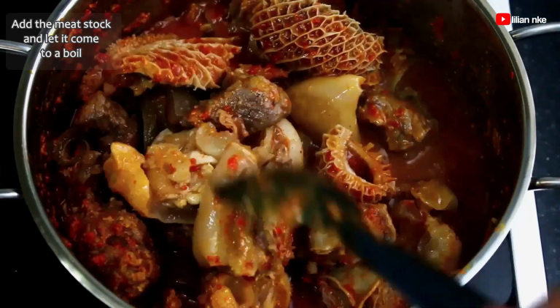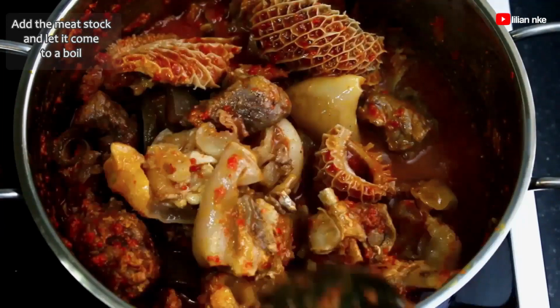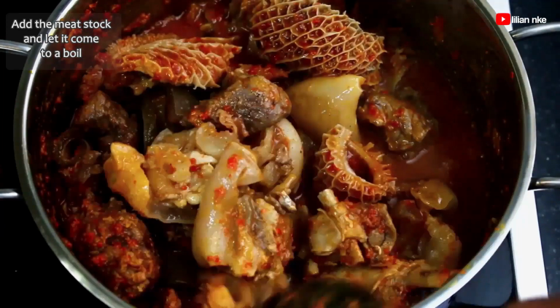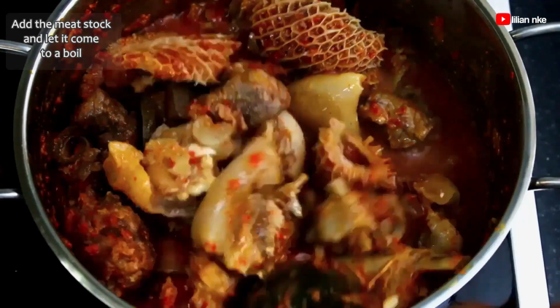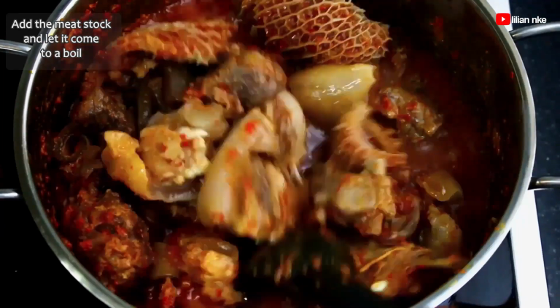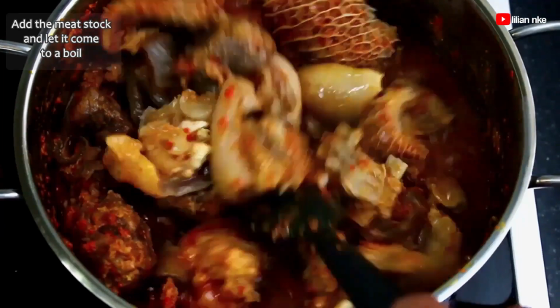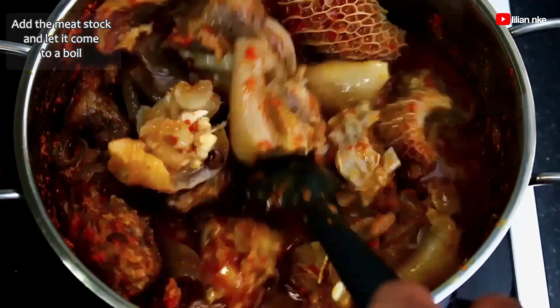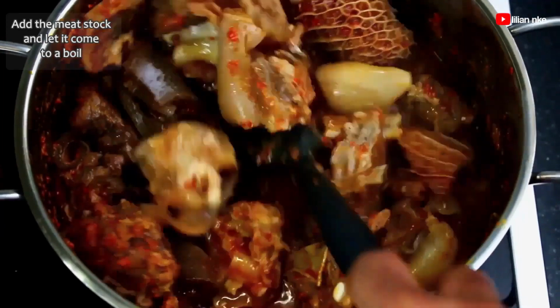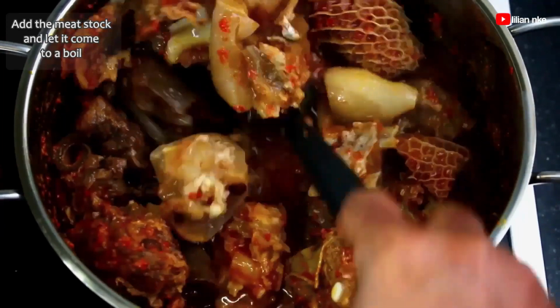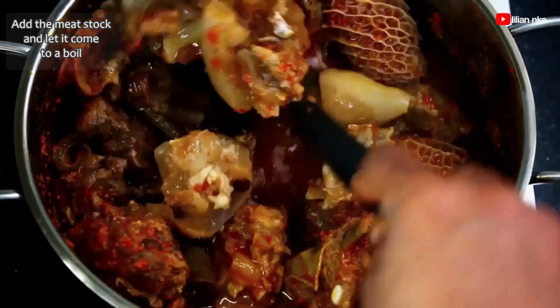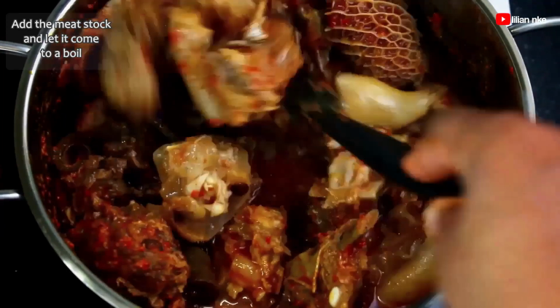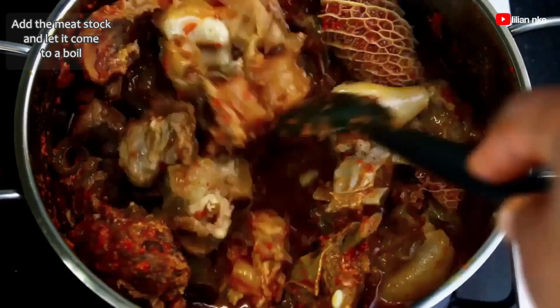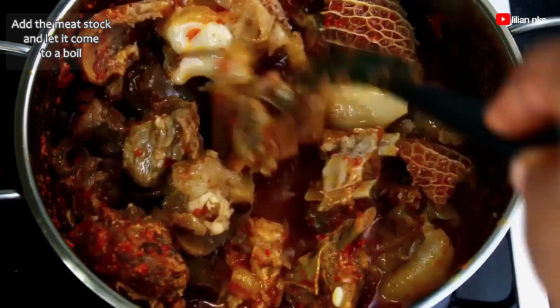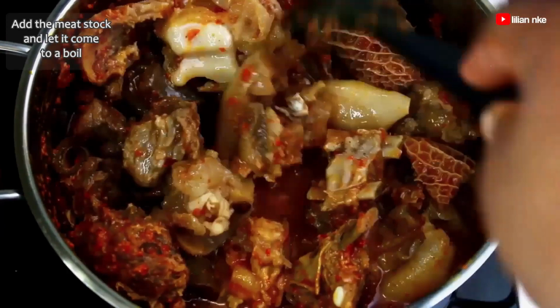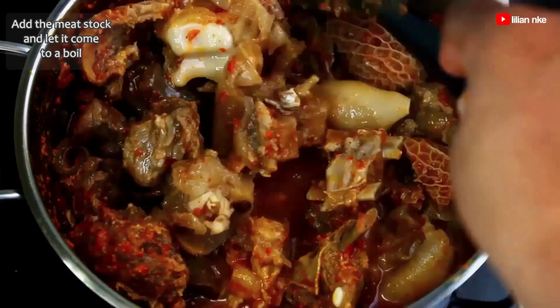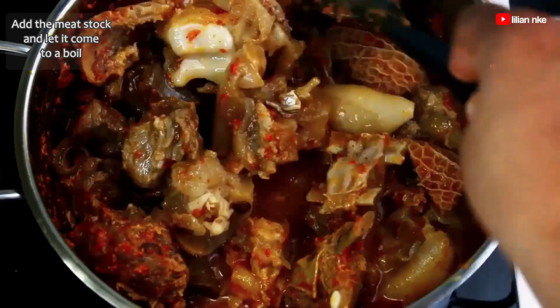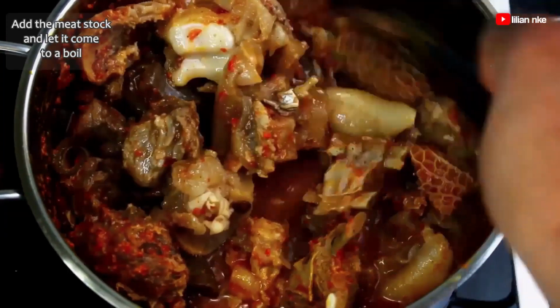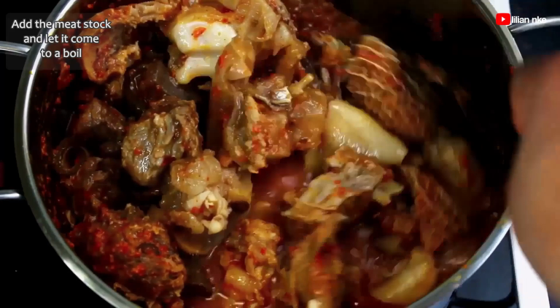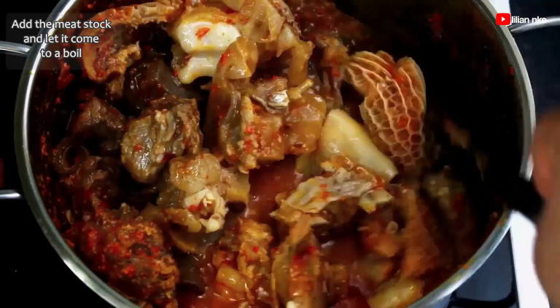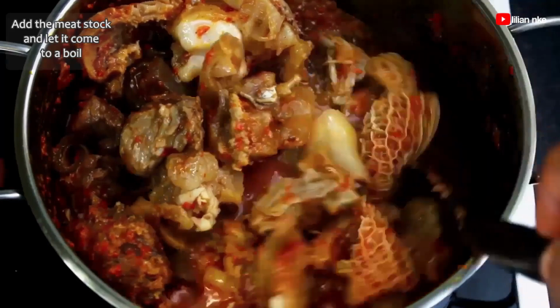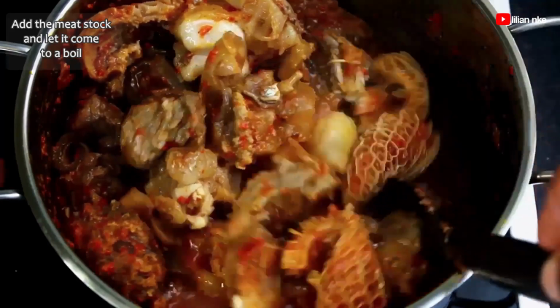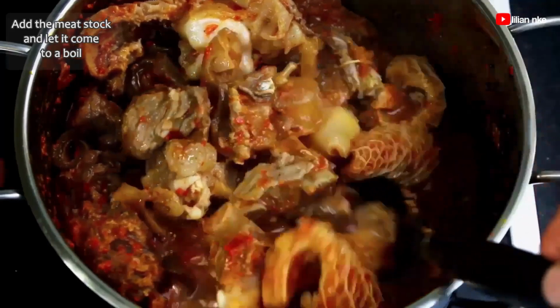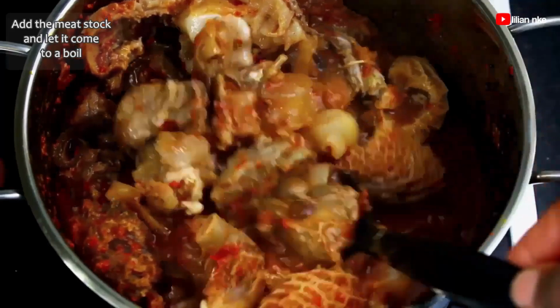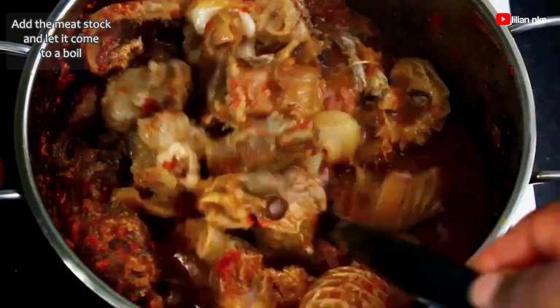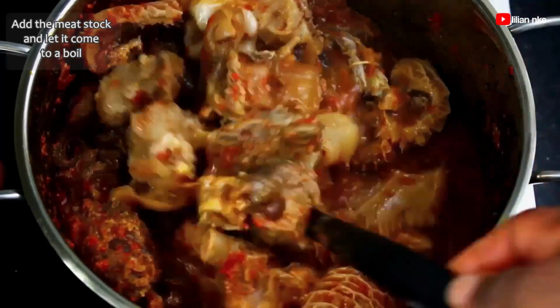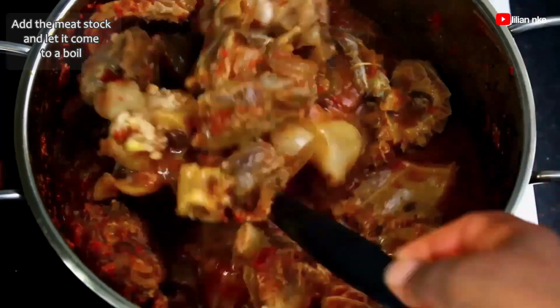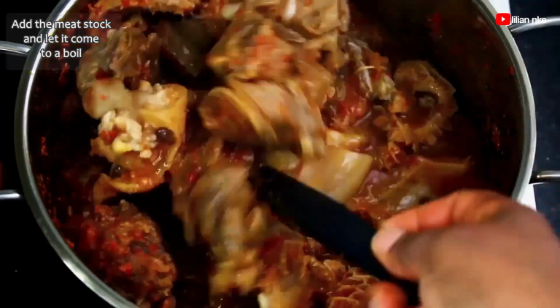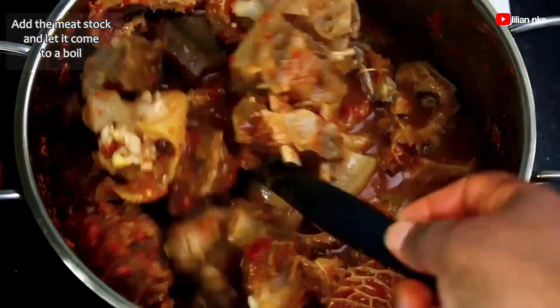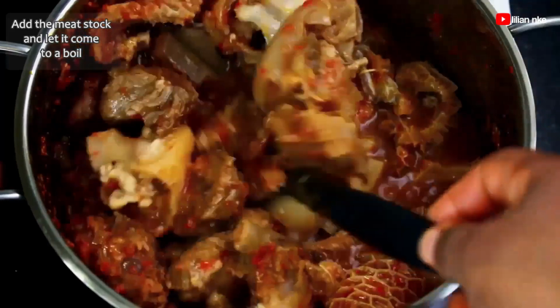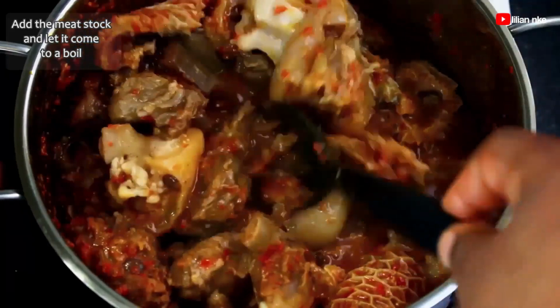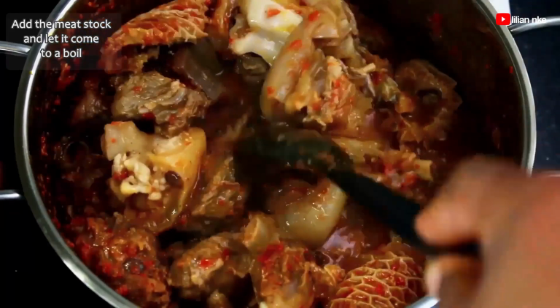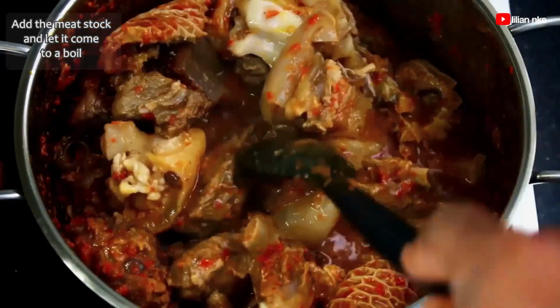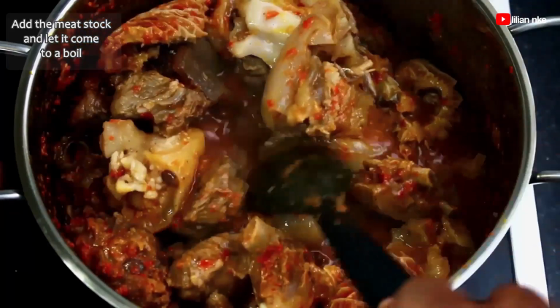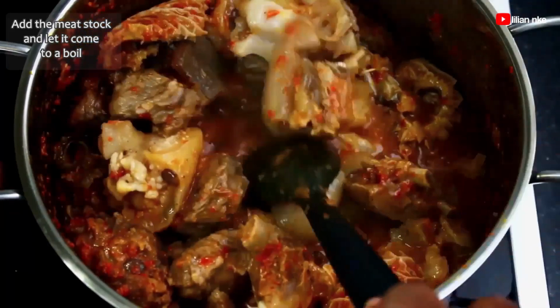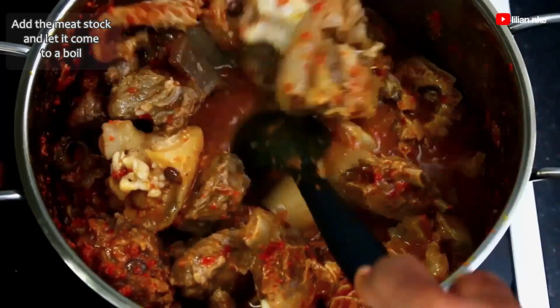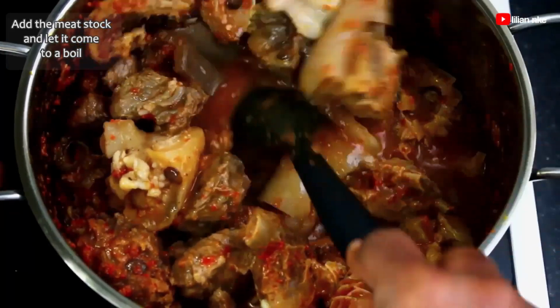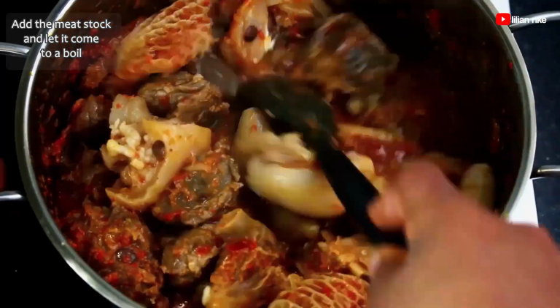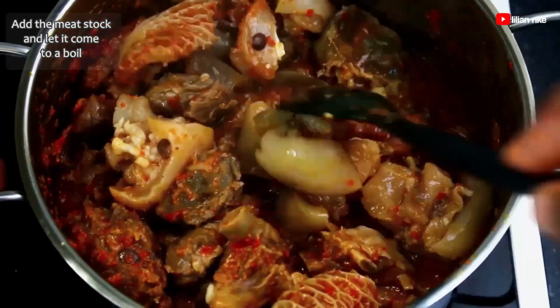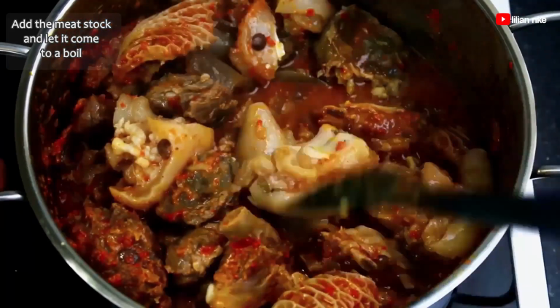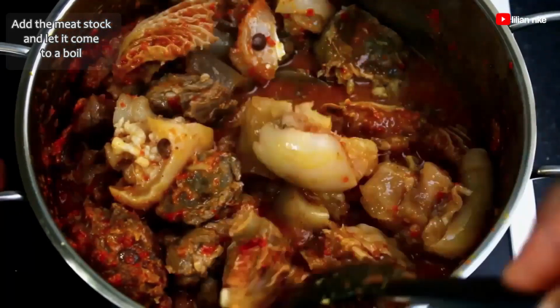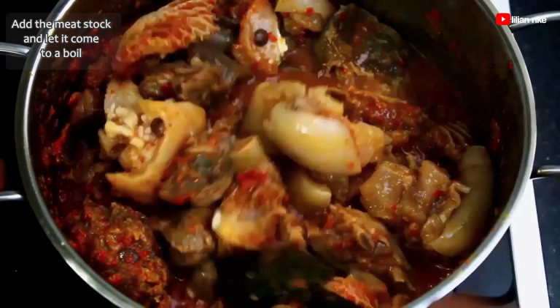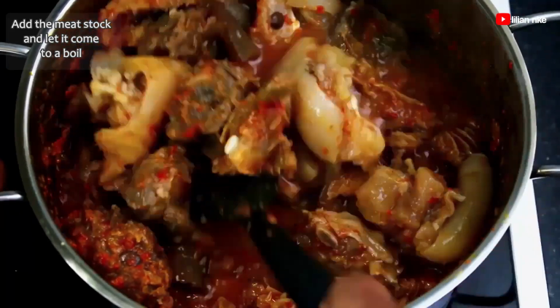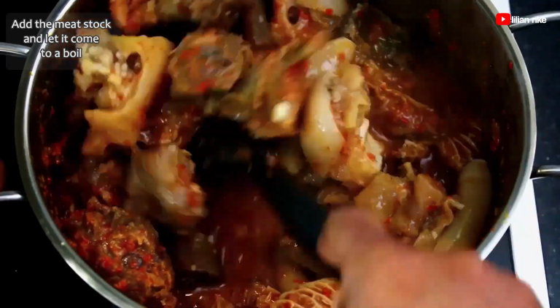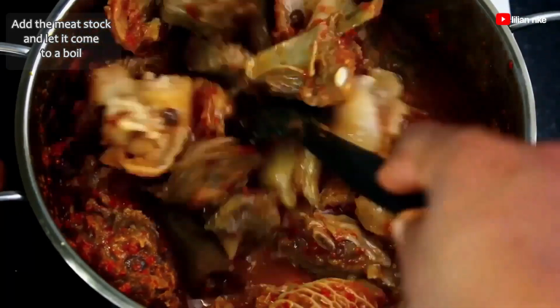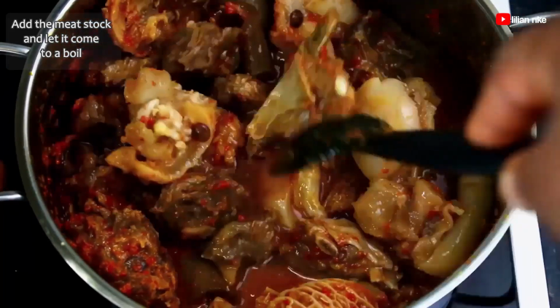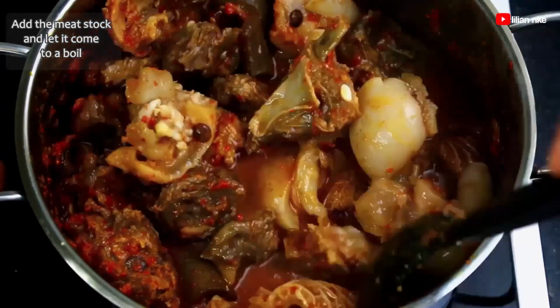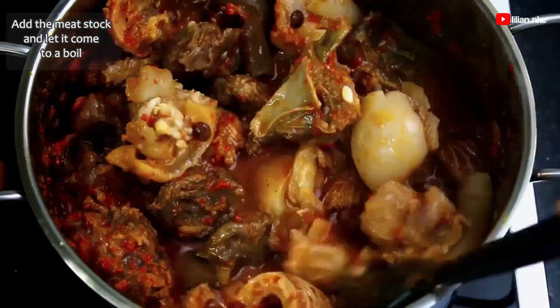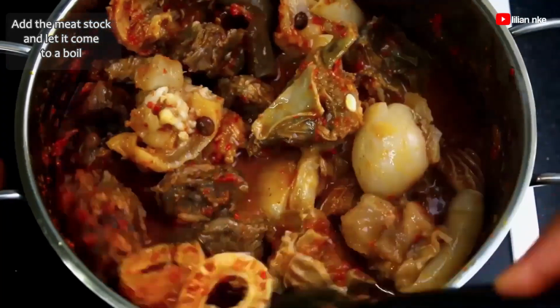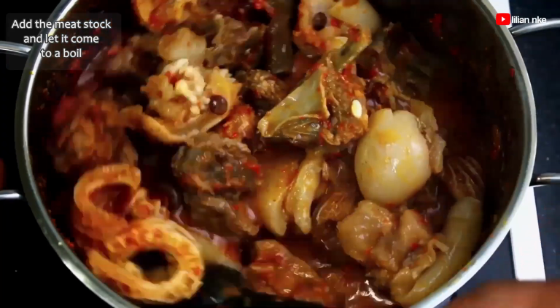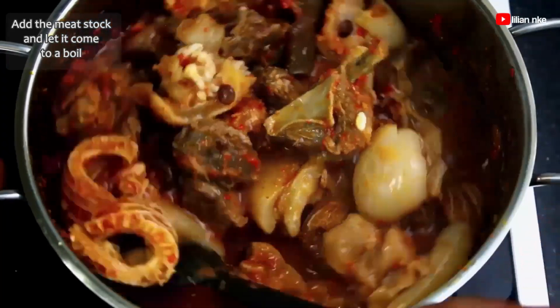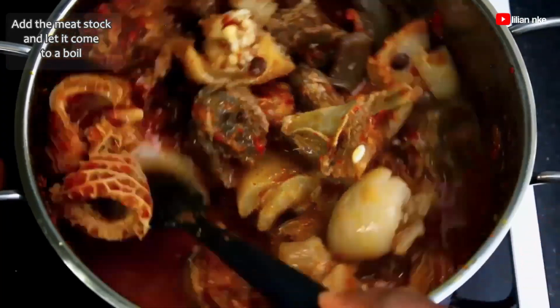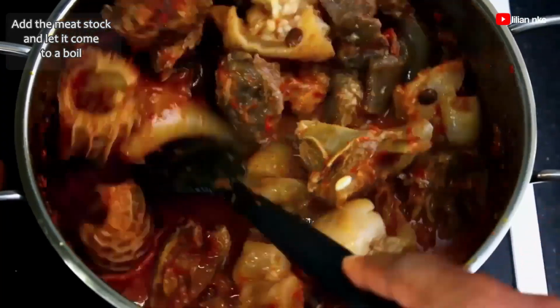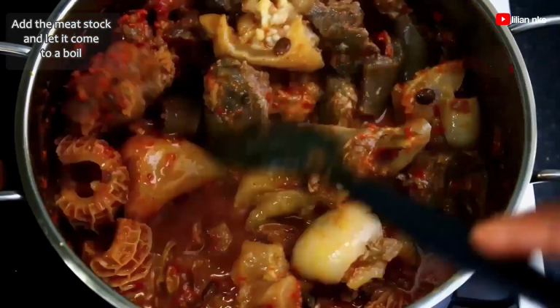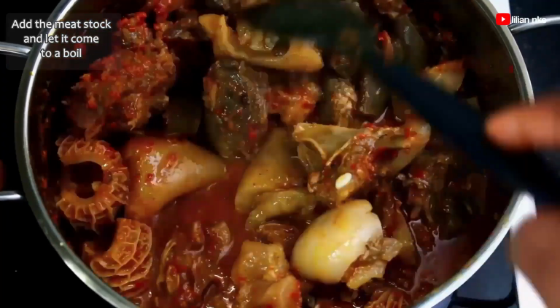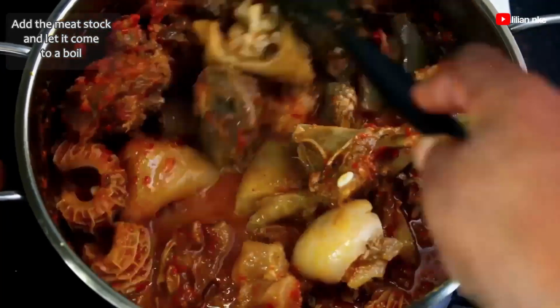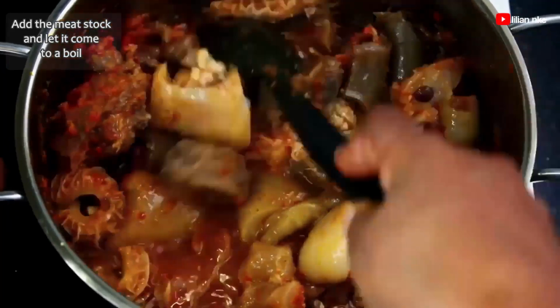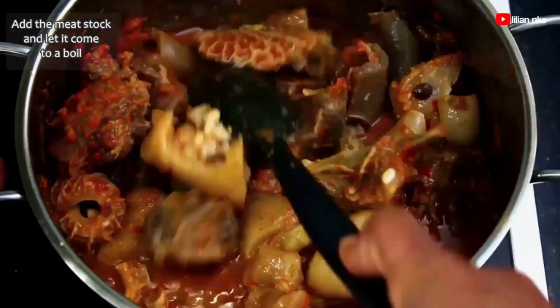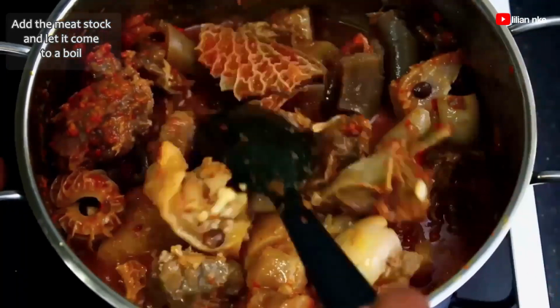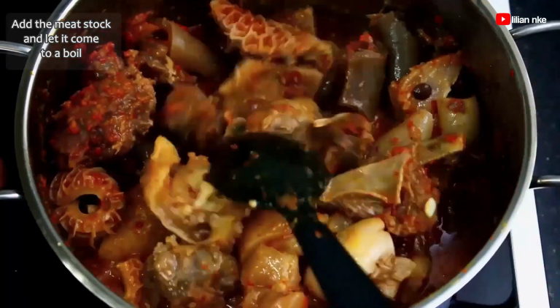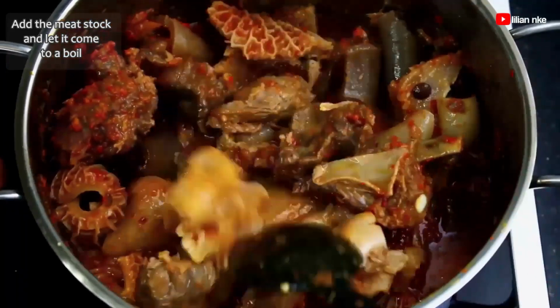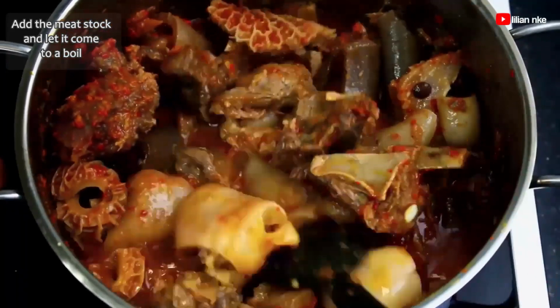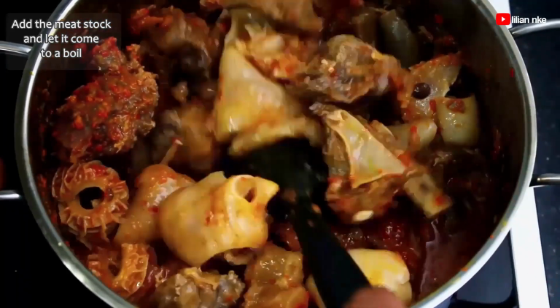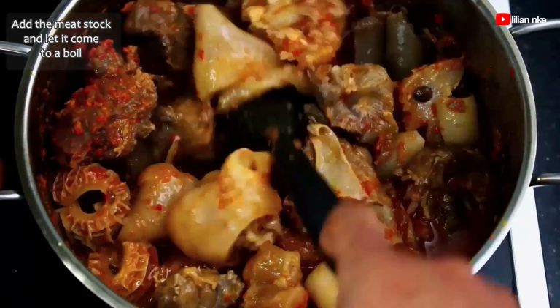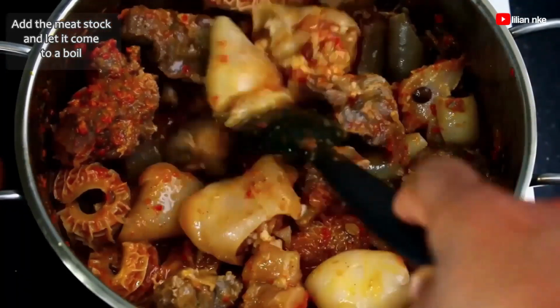I like mine in-between — not too runny and not too thick. You know, if we call it okra soup, let it look like soup!